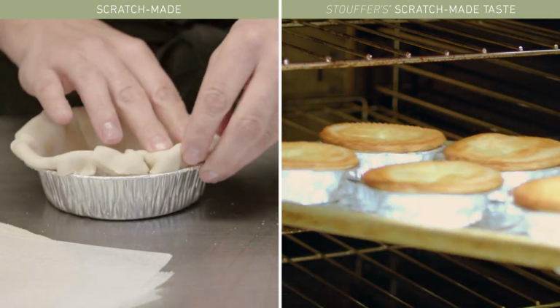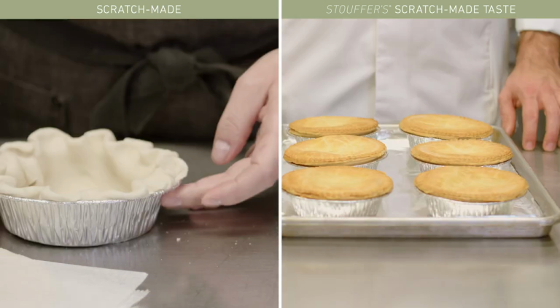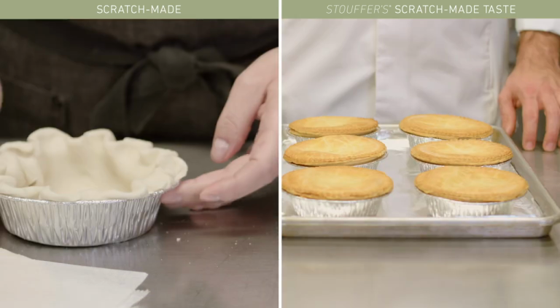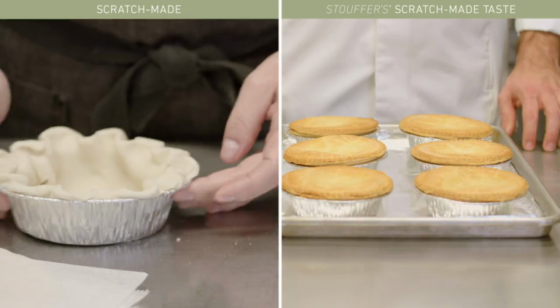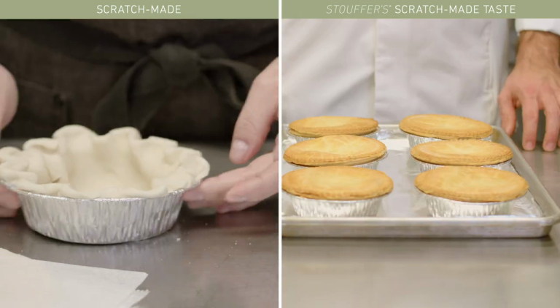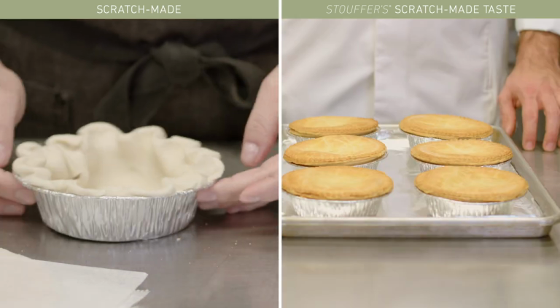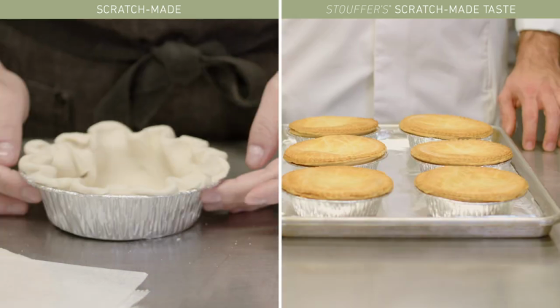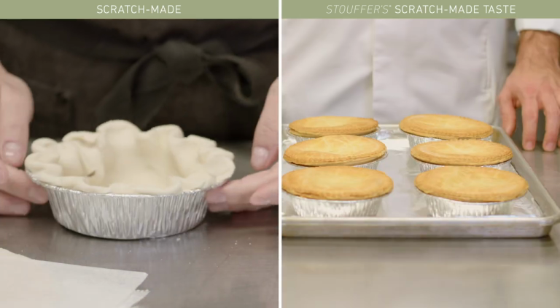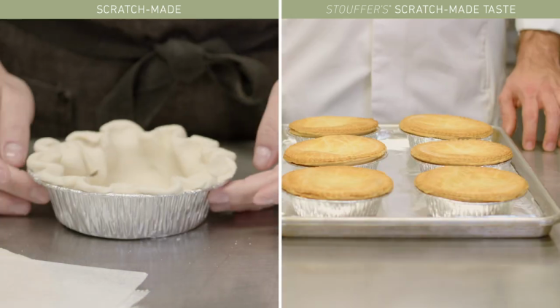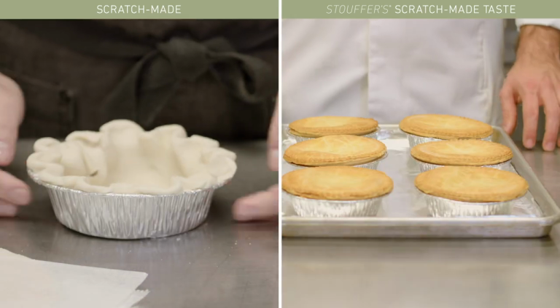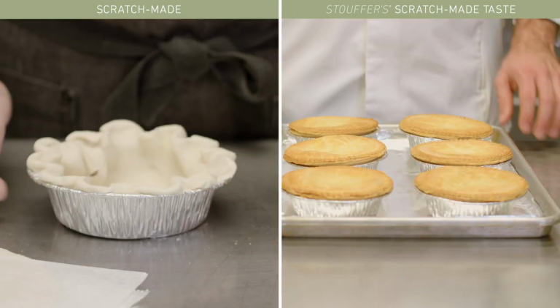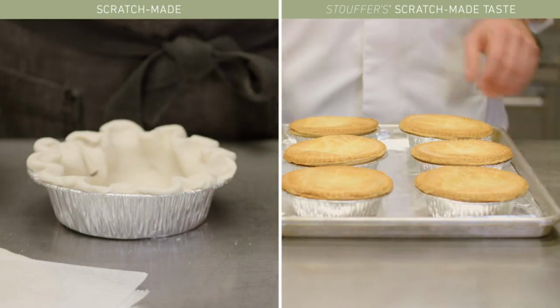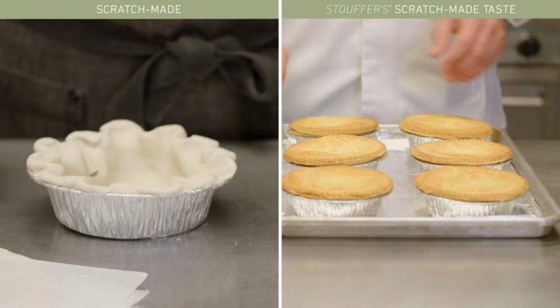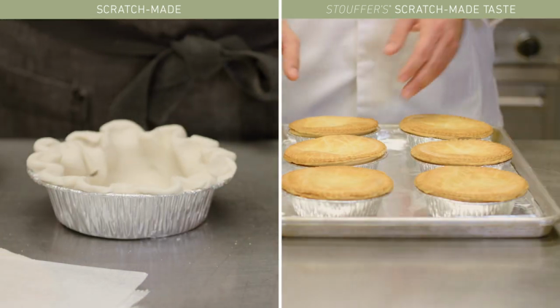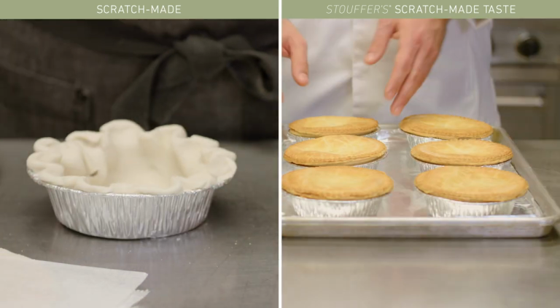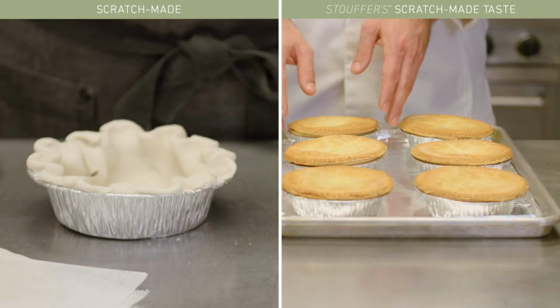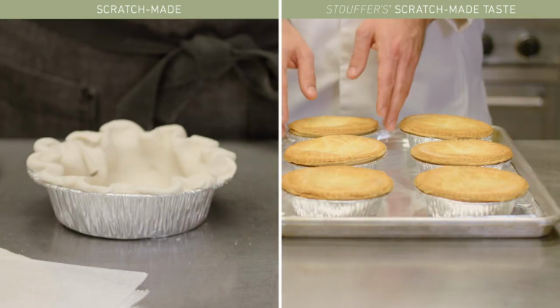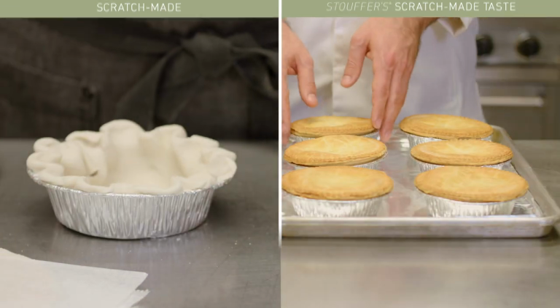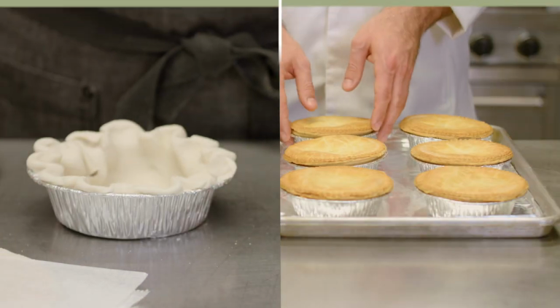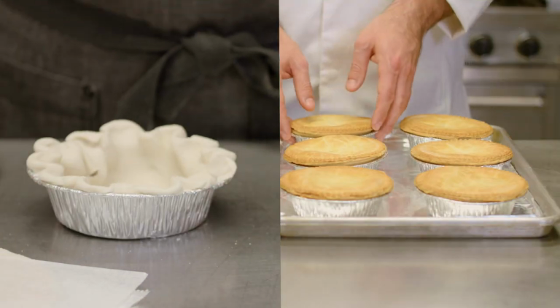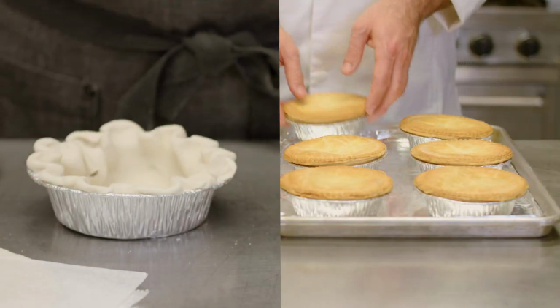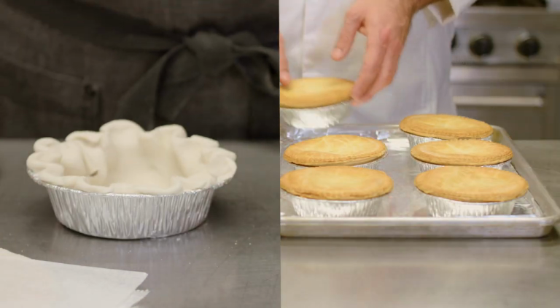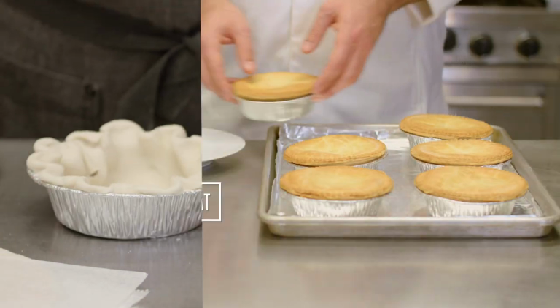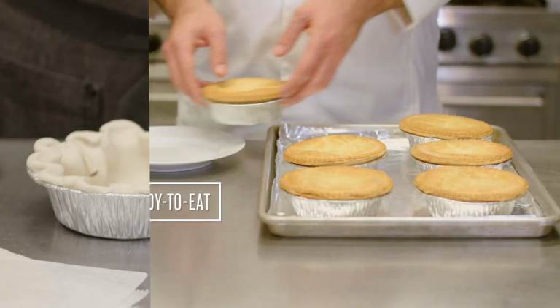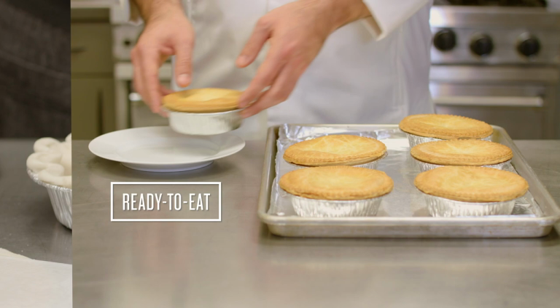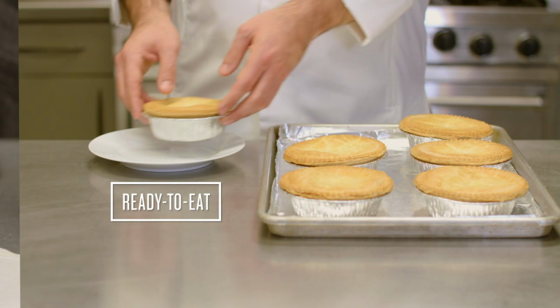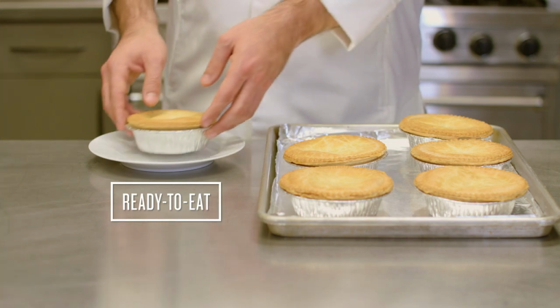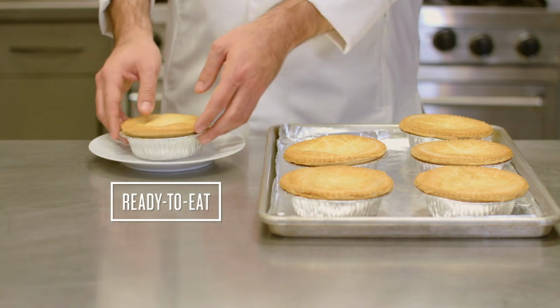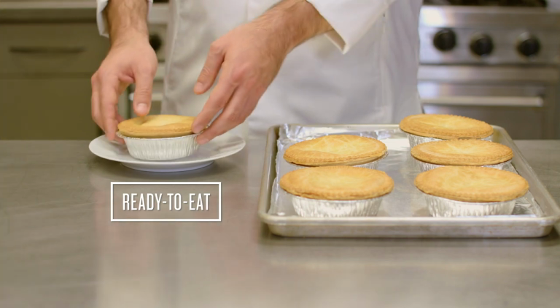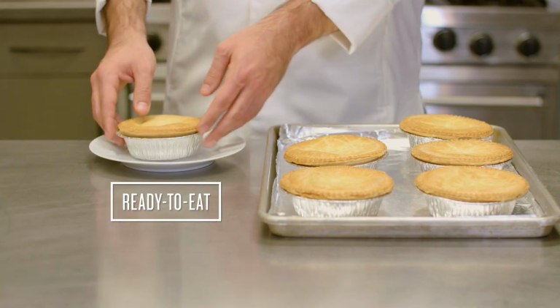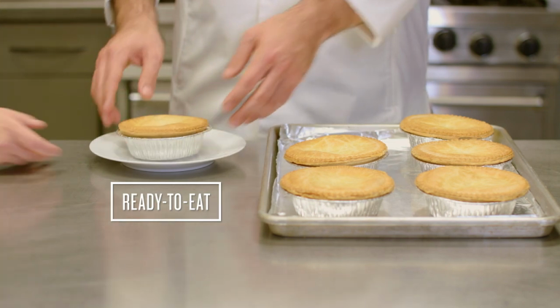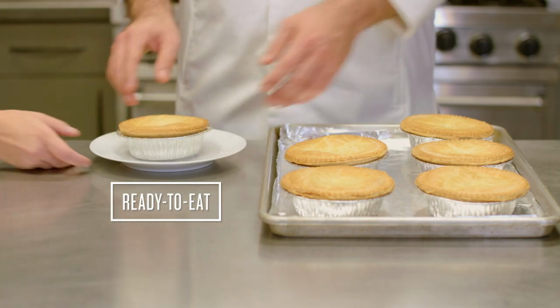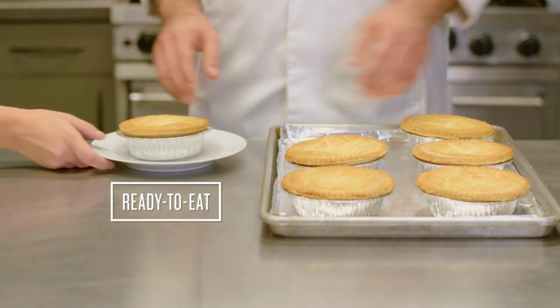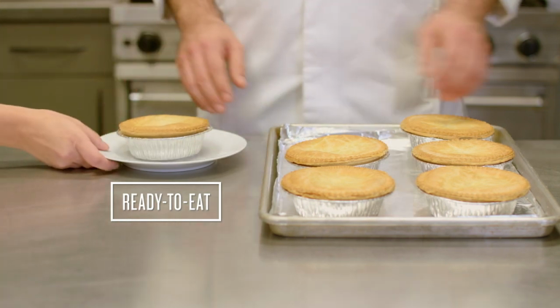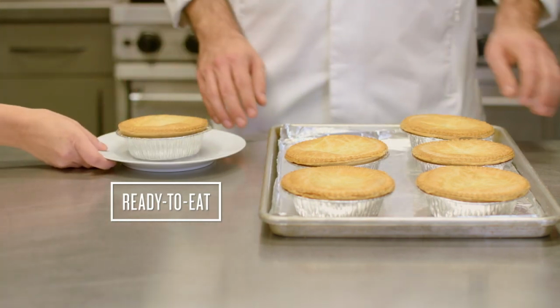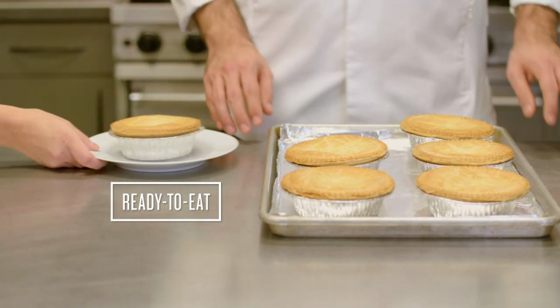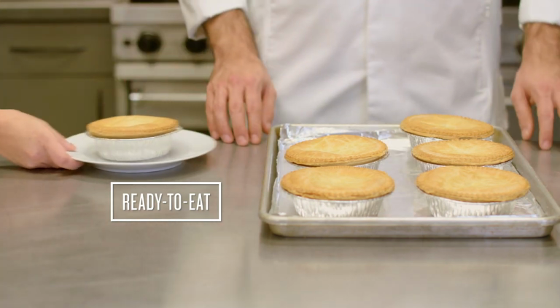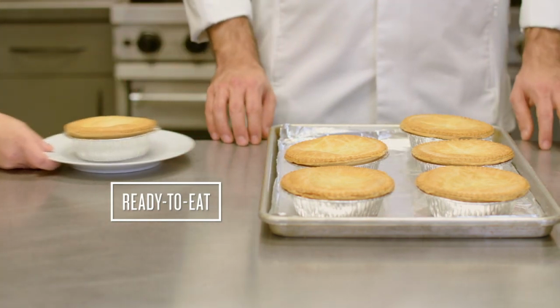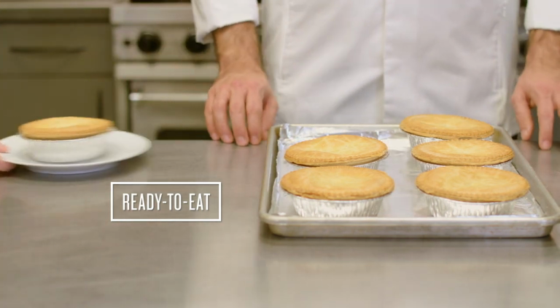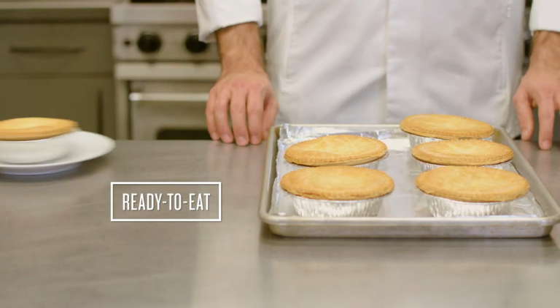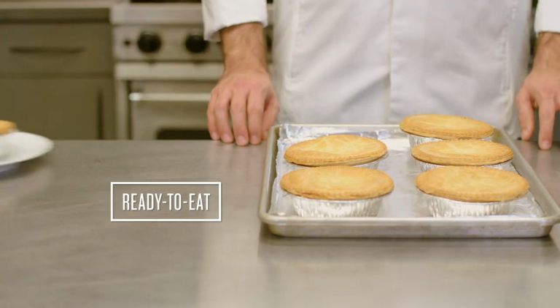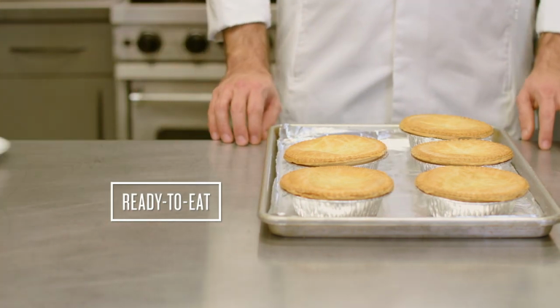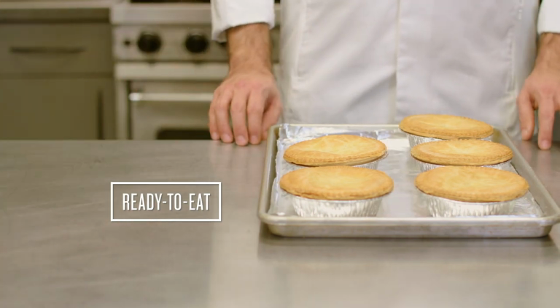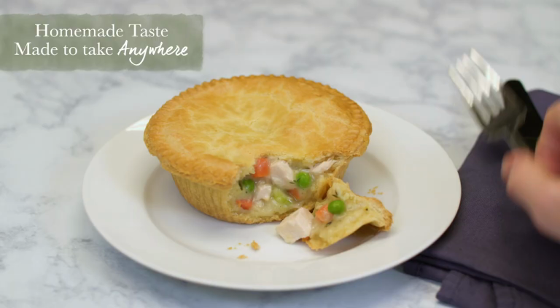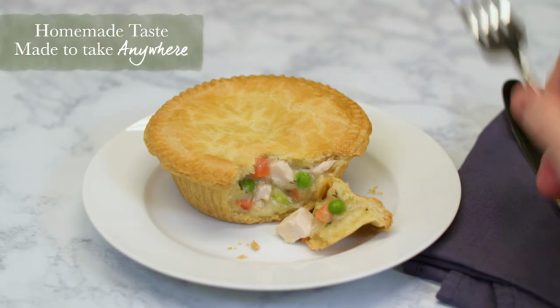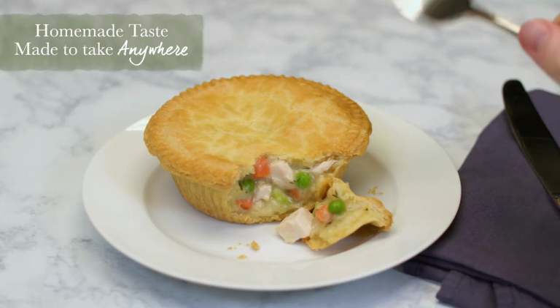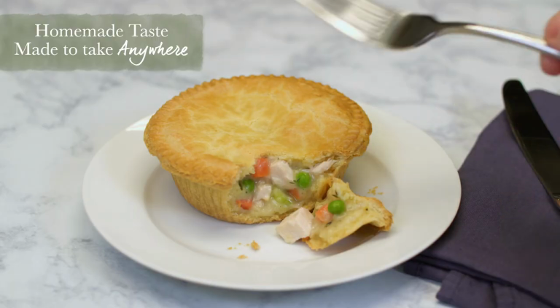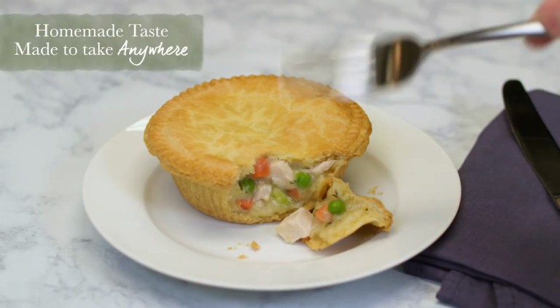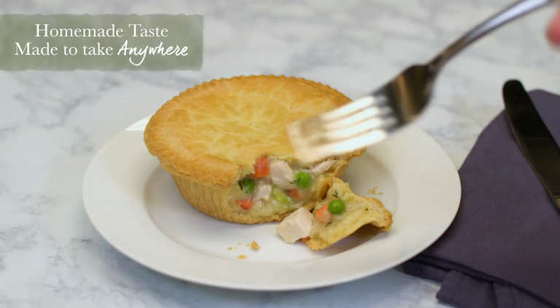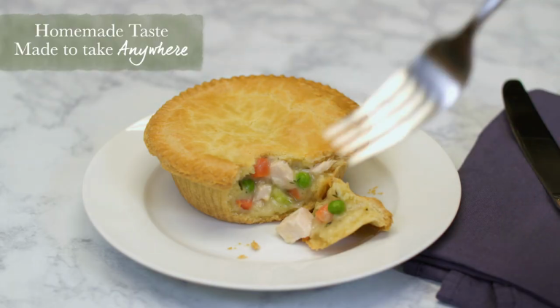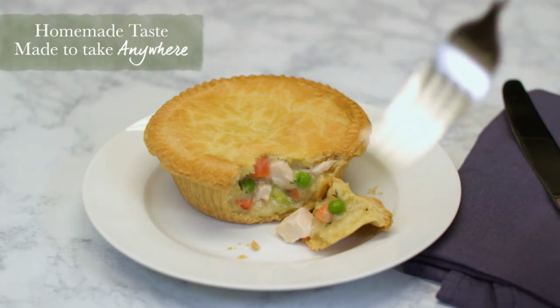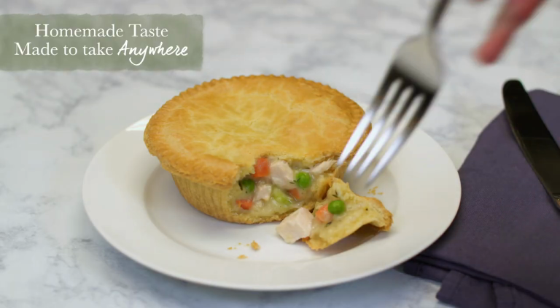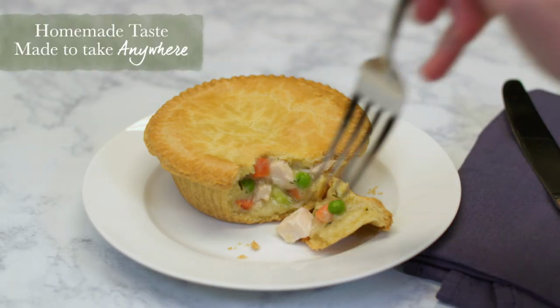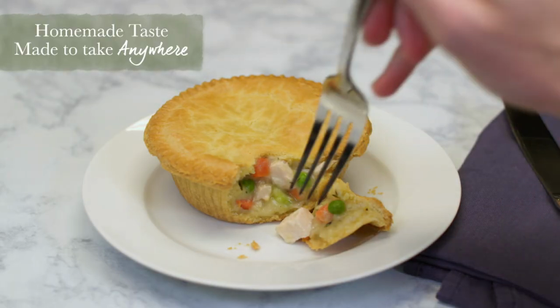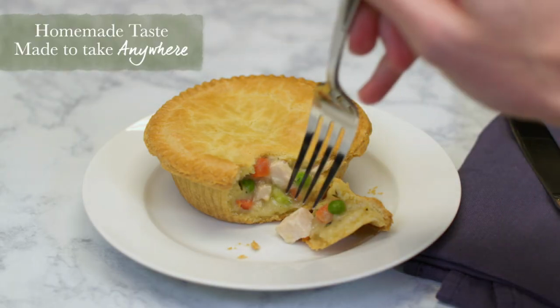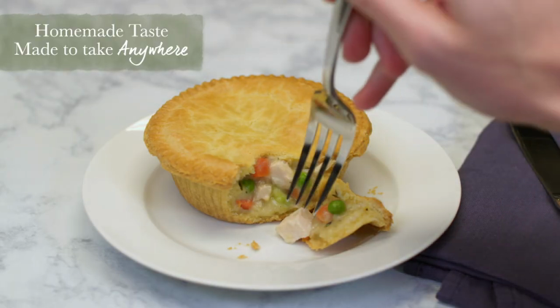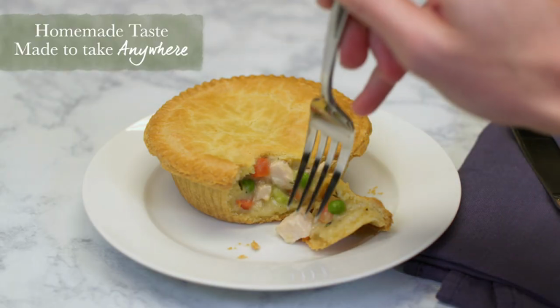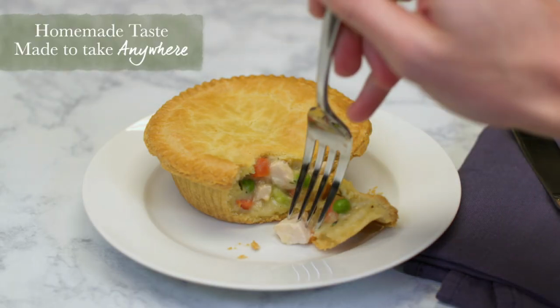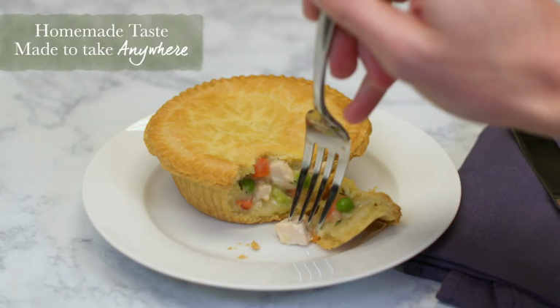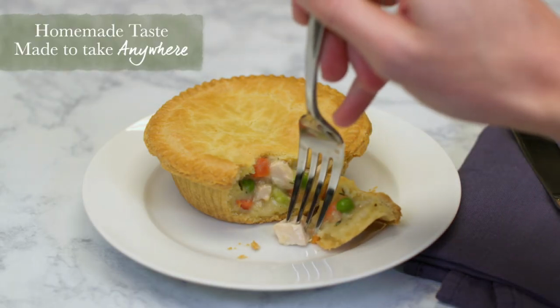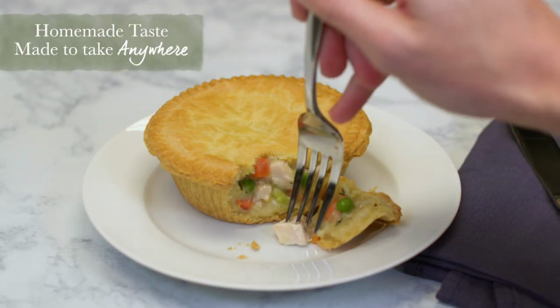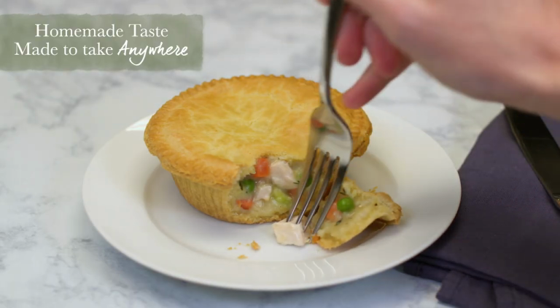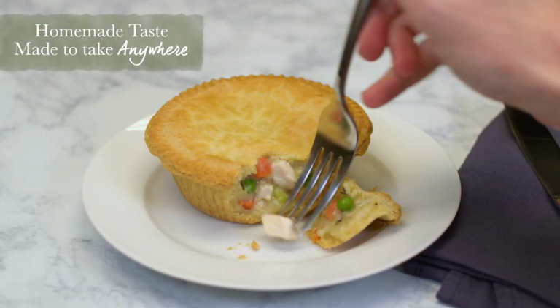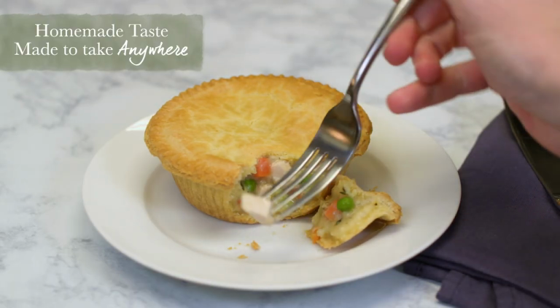With home-style comfort and ready-to-bake ease that's ready to eat, it's homemade taste already made.